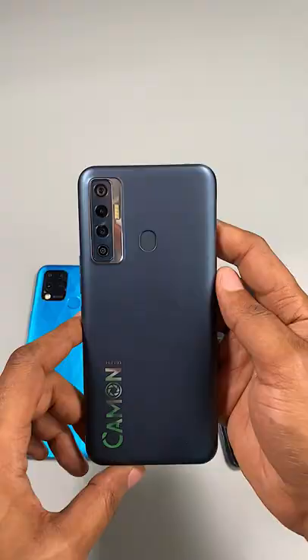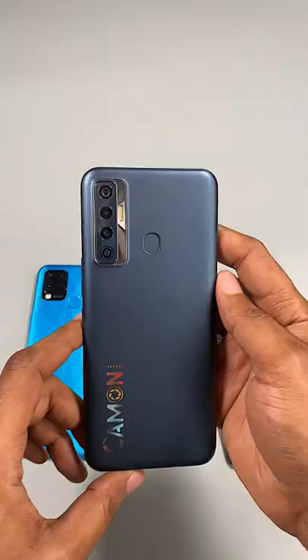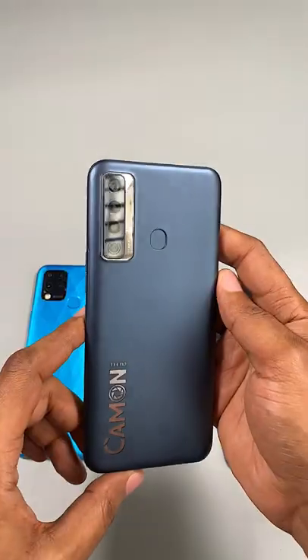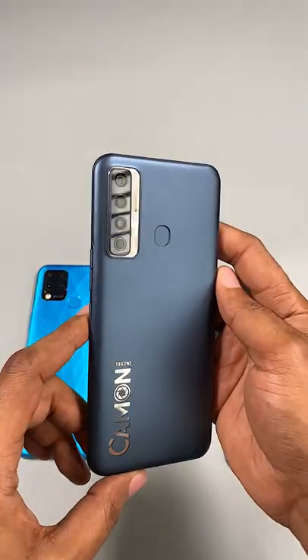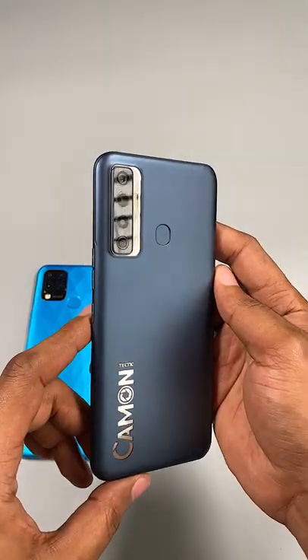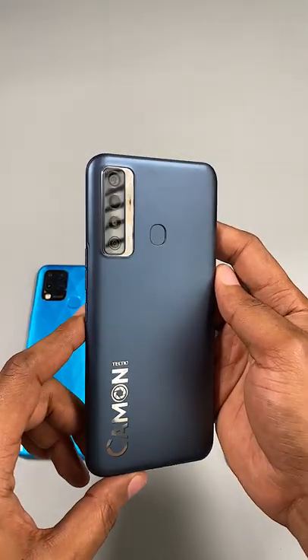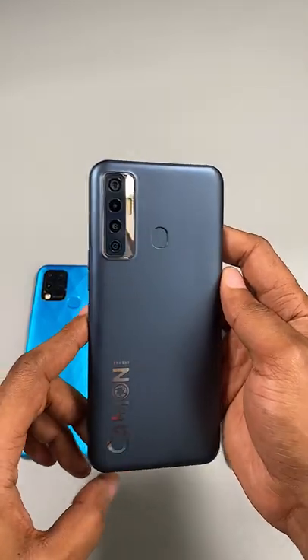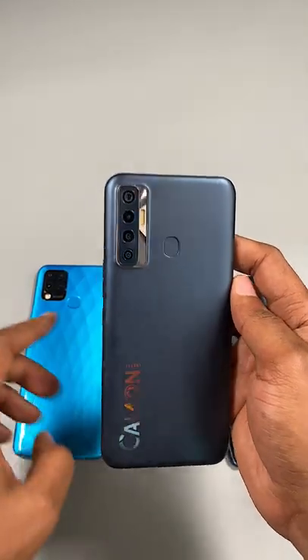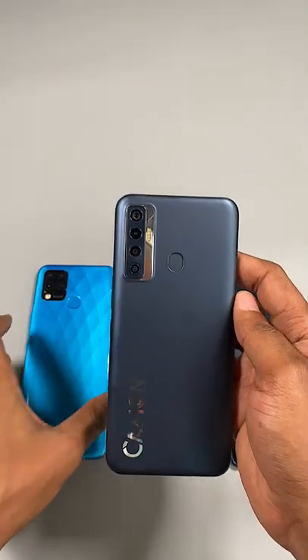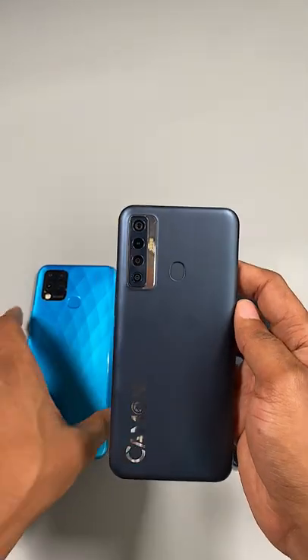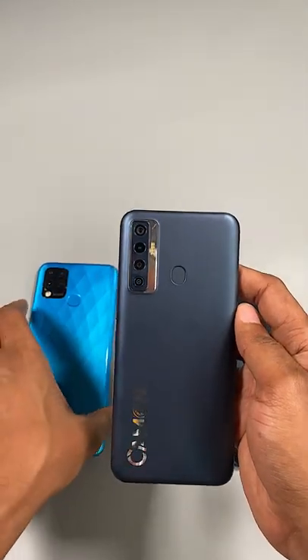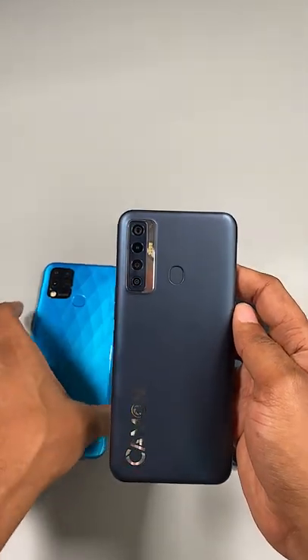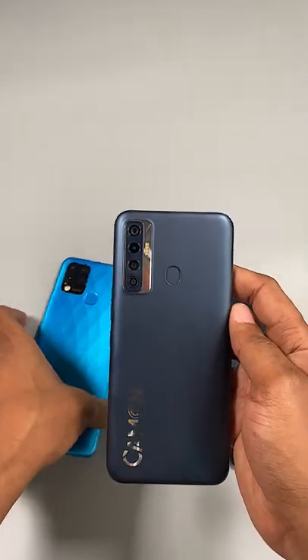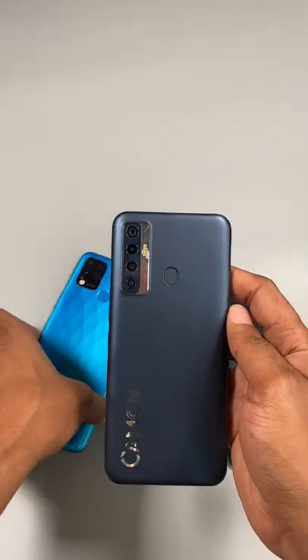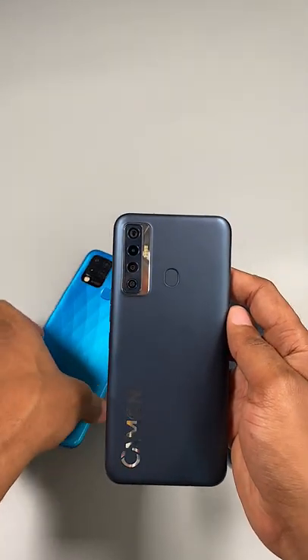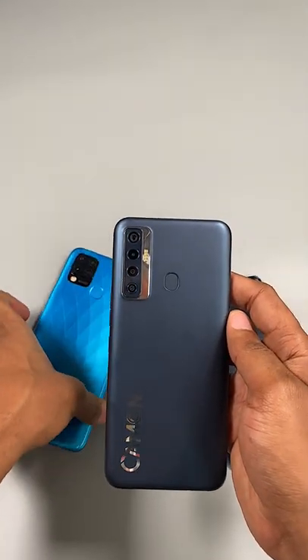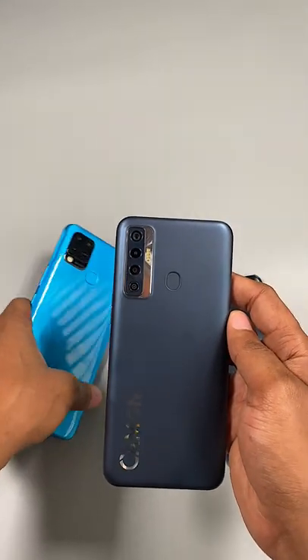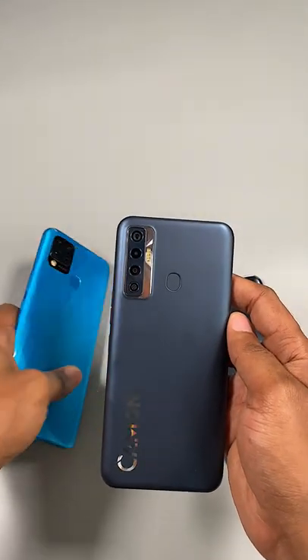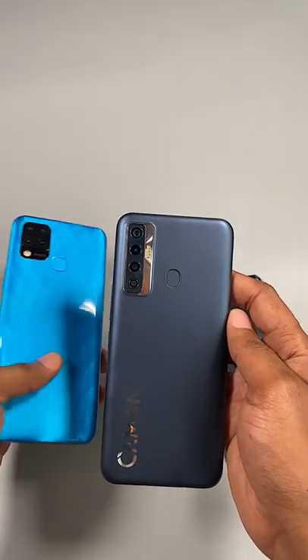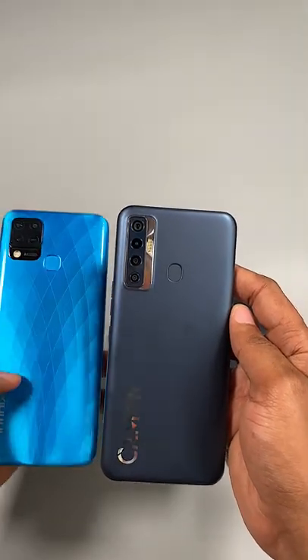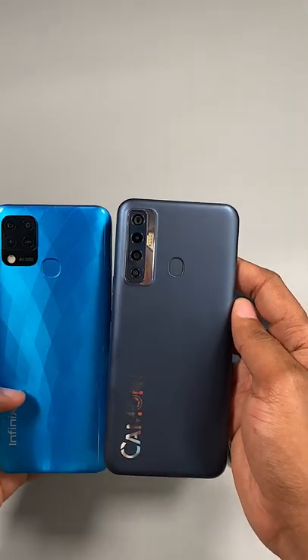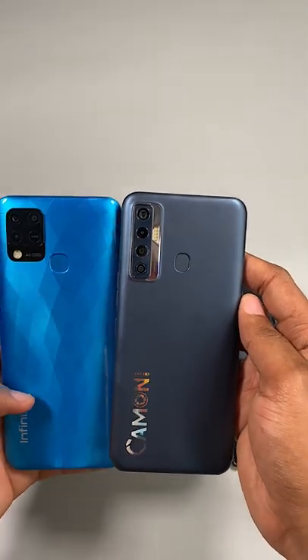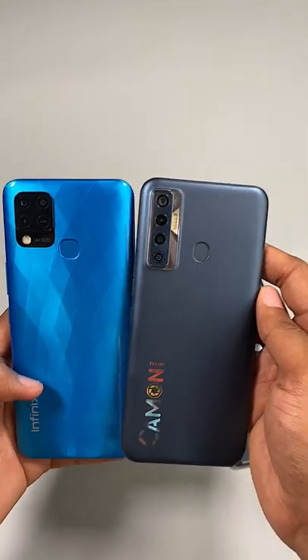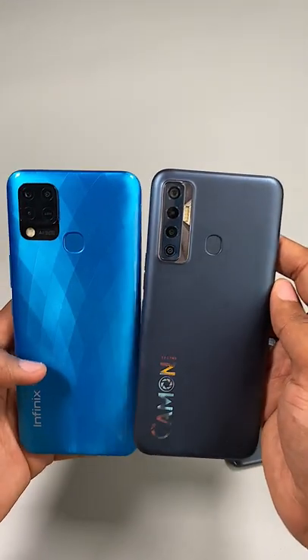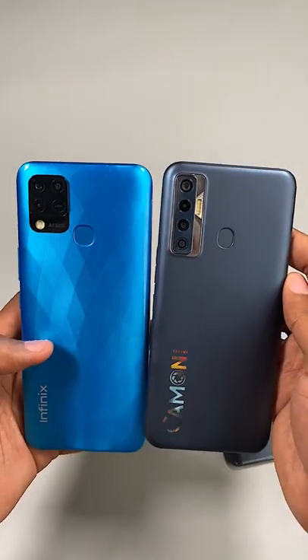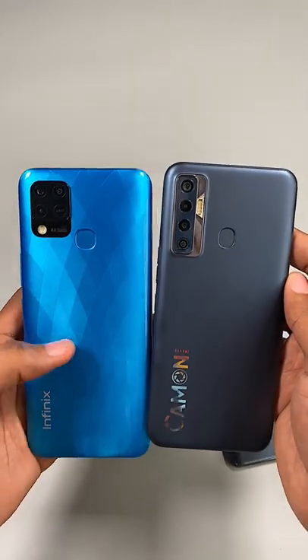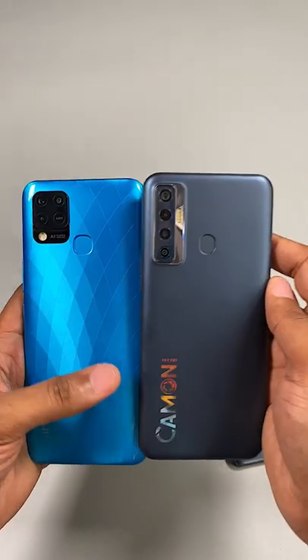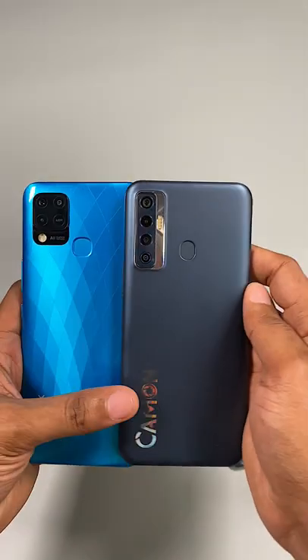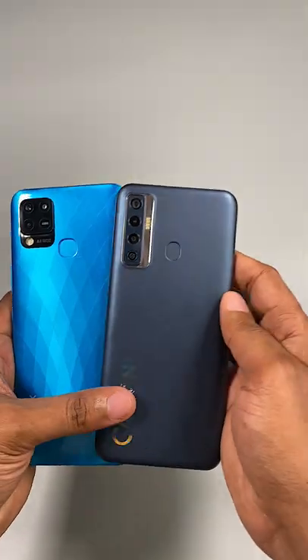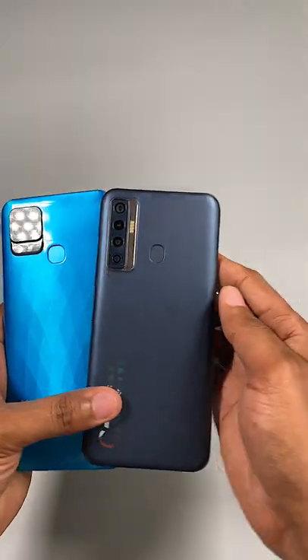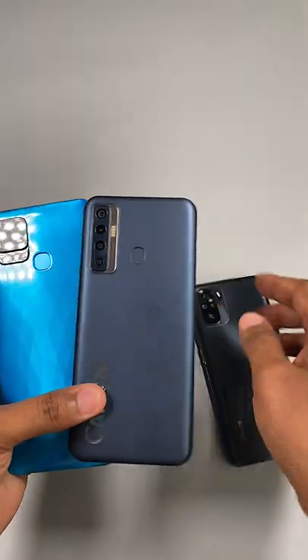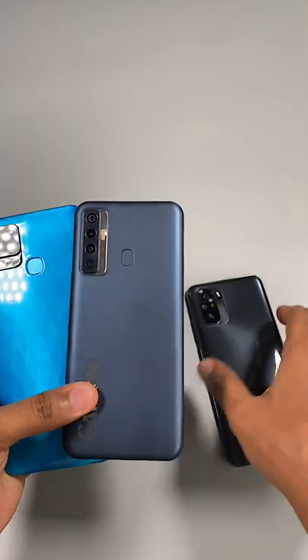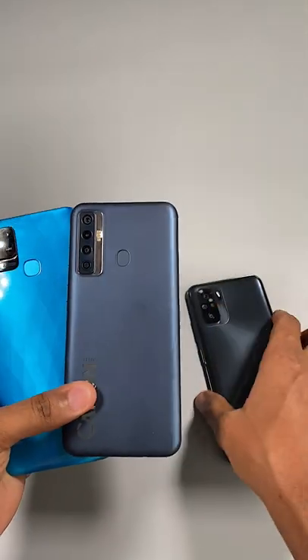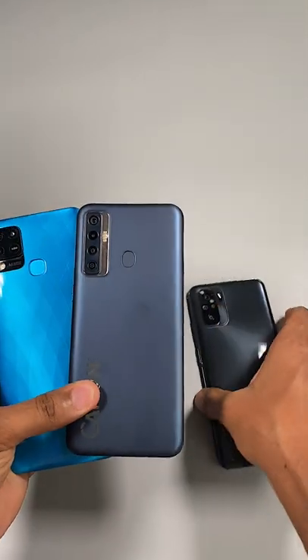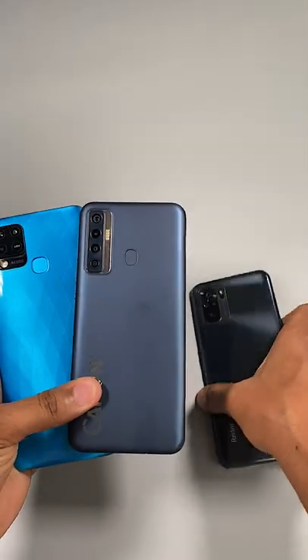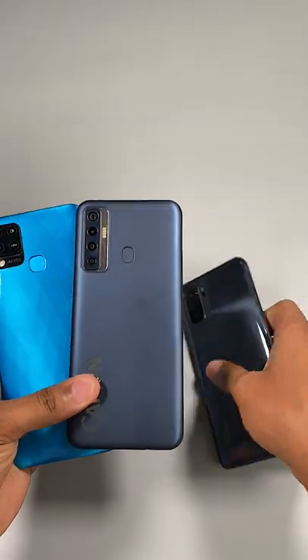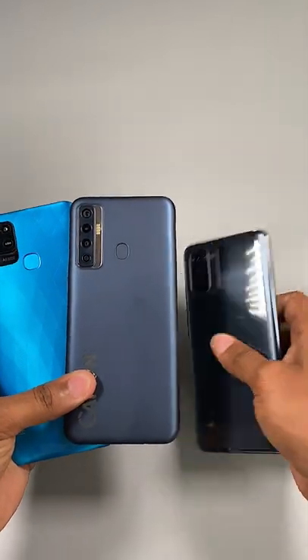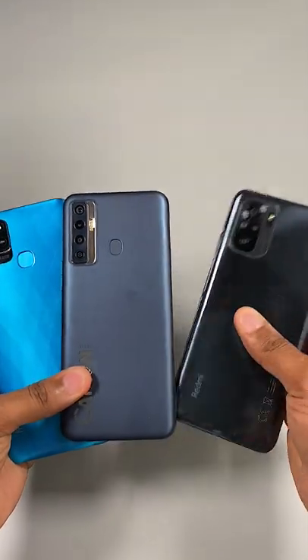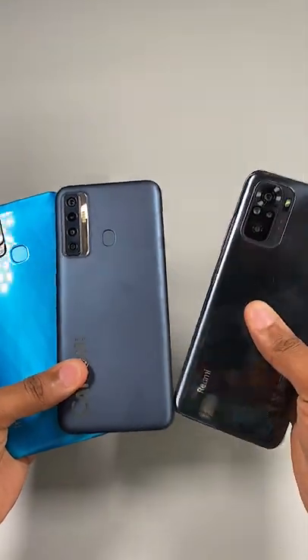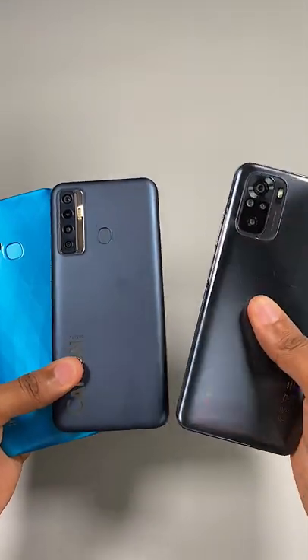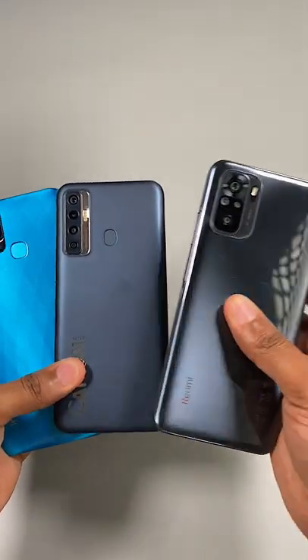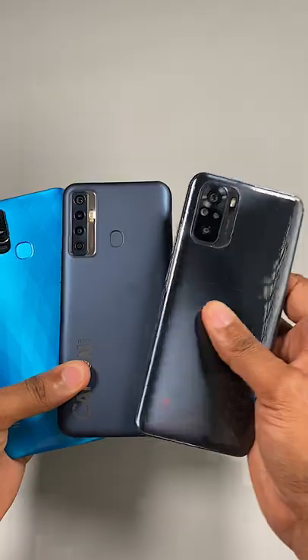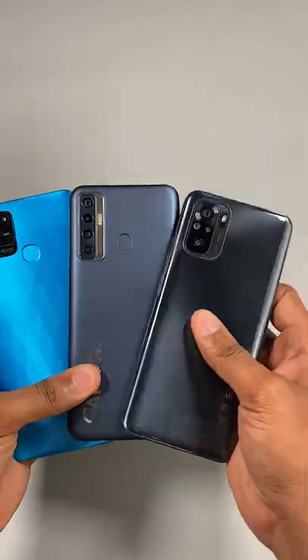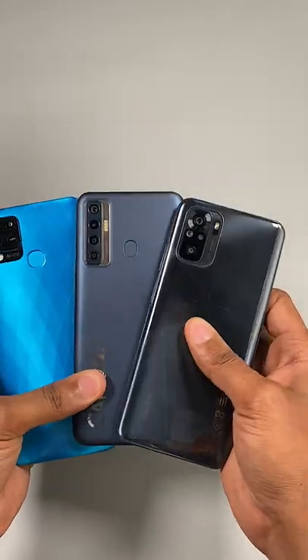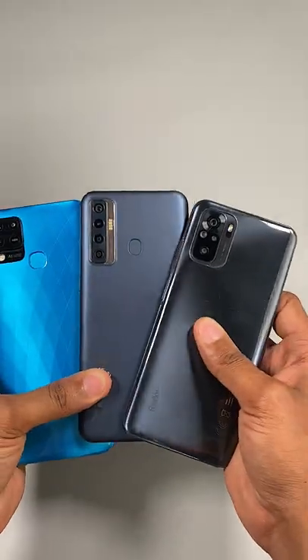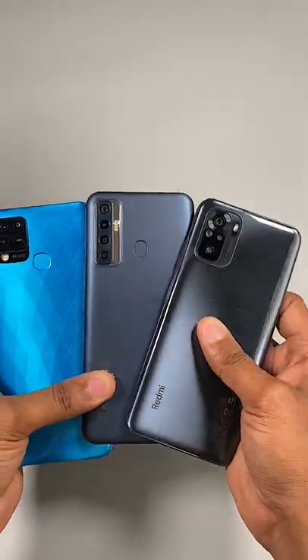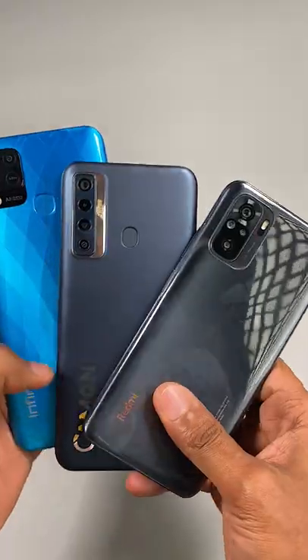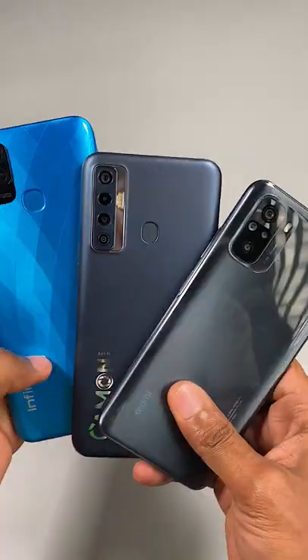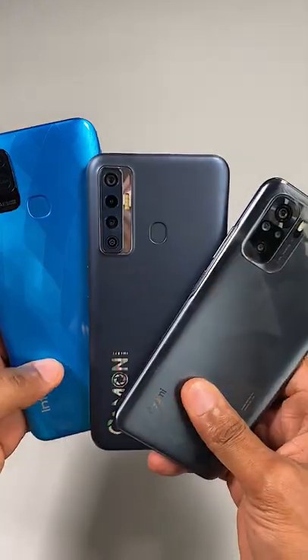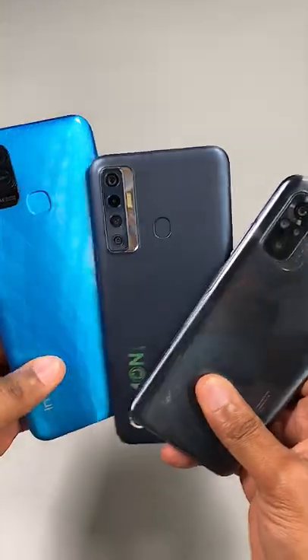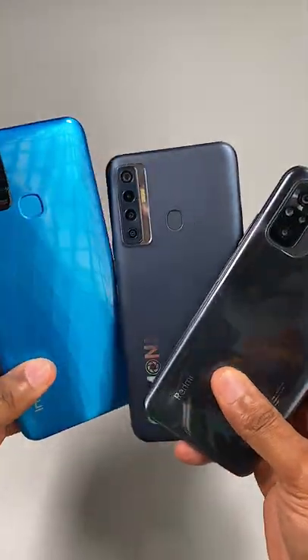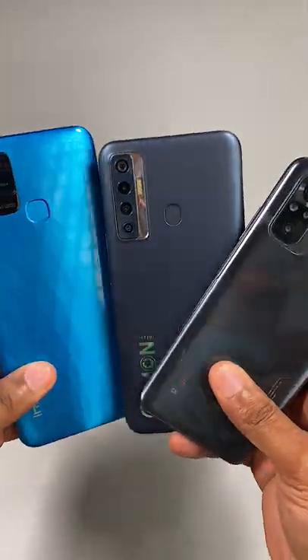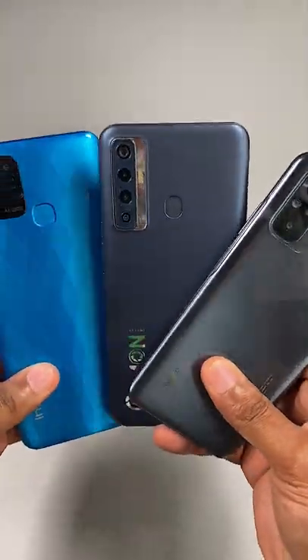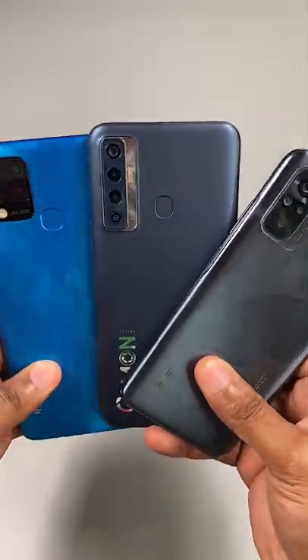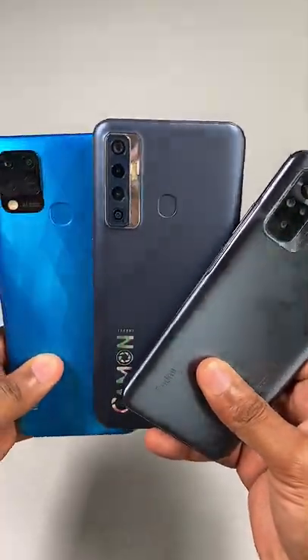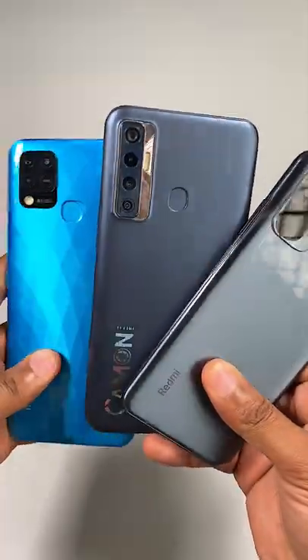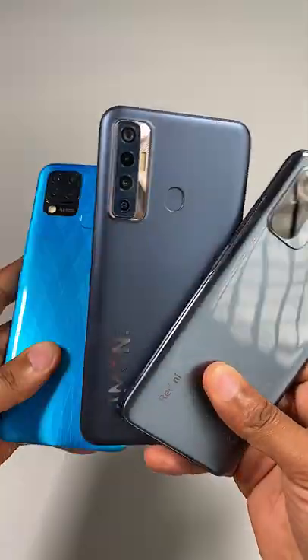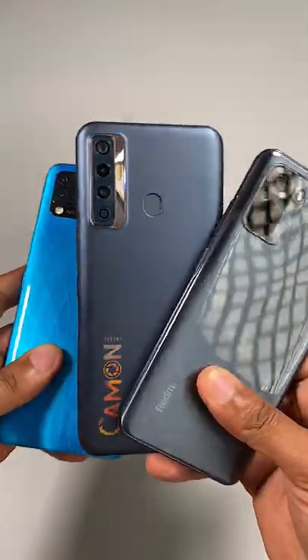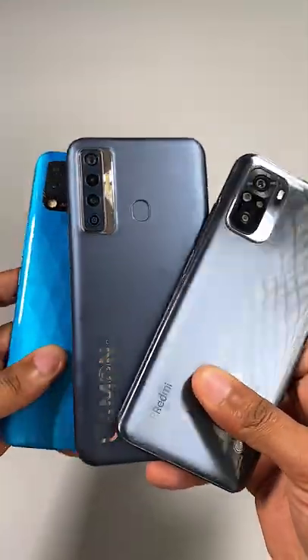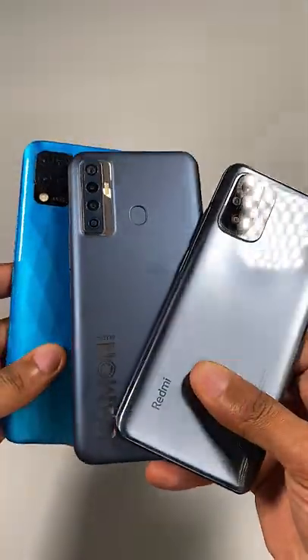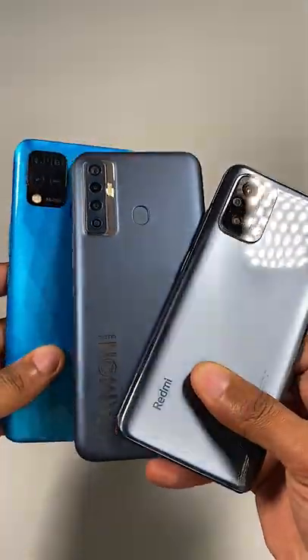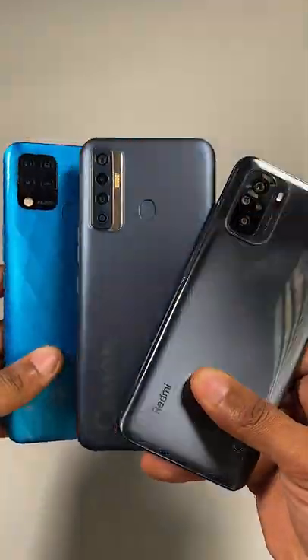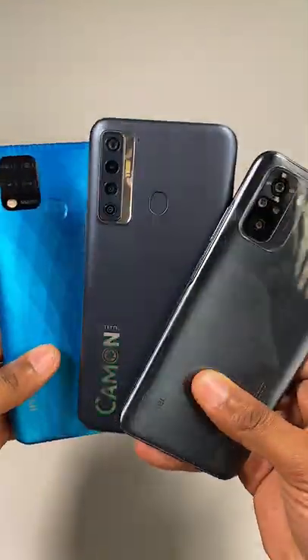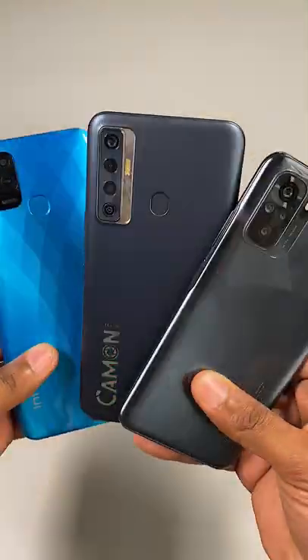So that's the Camon 17. I'll be comparing it against the Infinix Hot 10T and the Redmi Note 10 — which comparison would you guys love to see first?